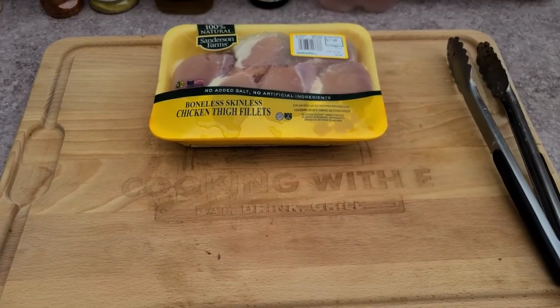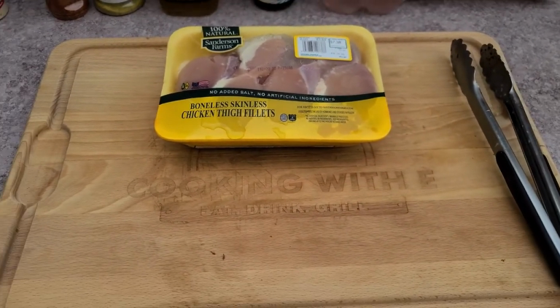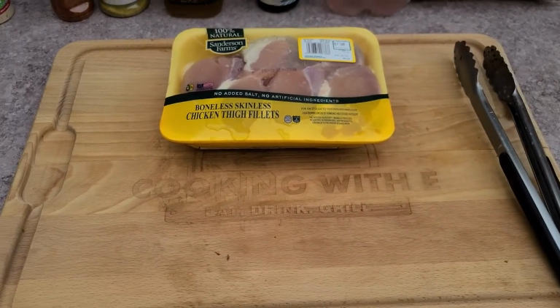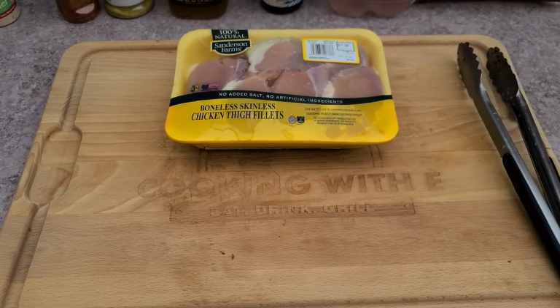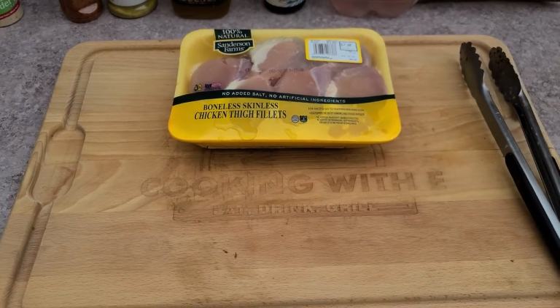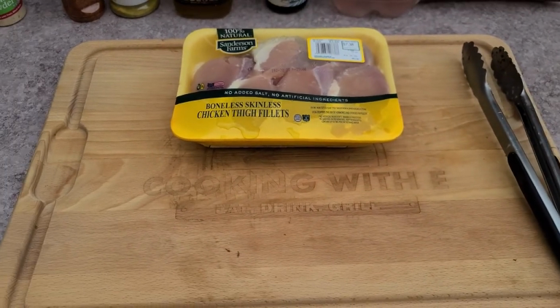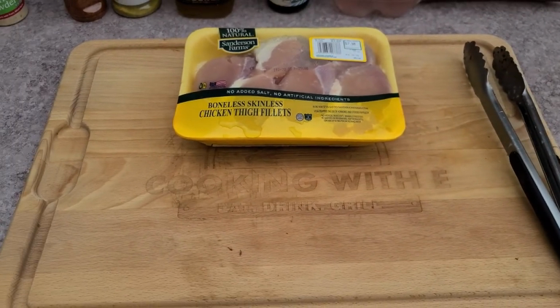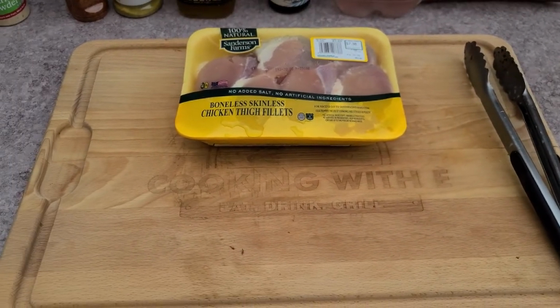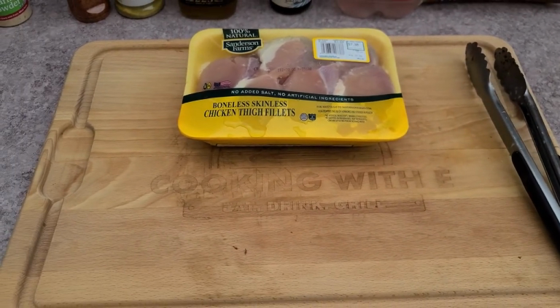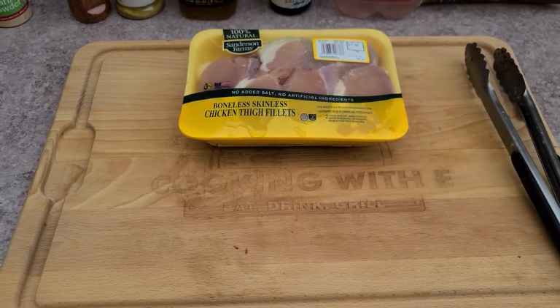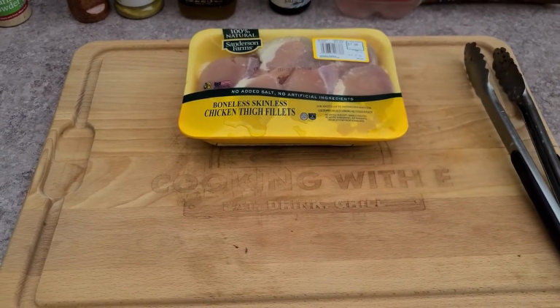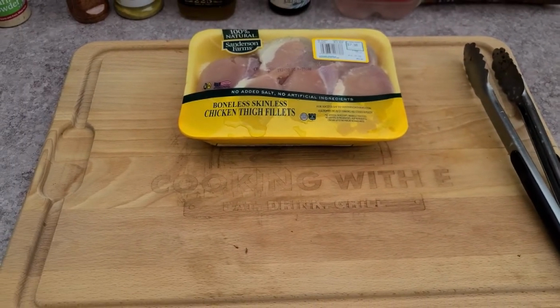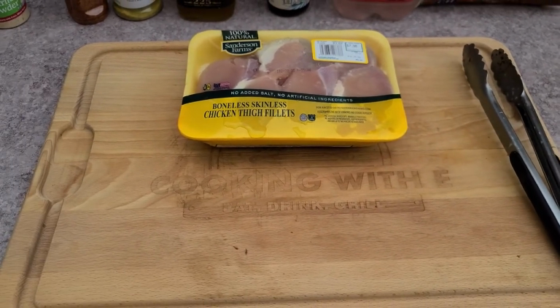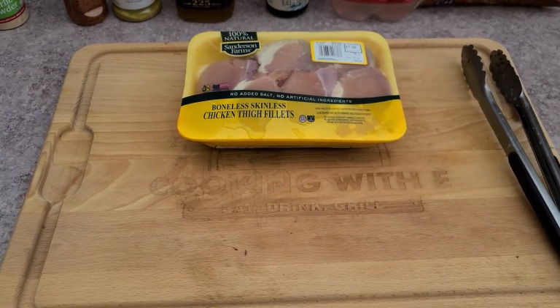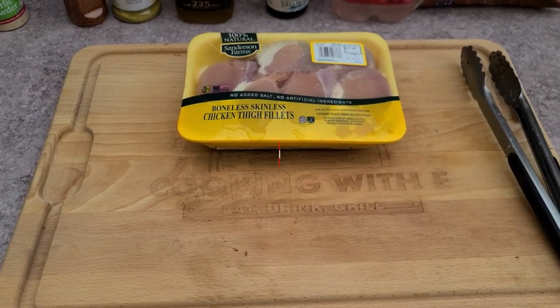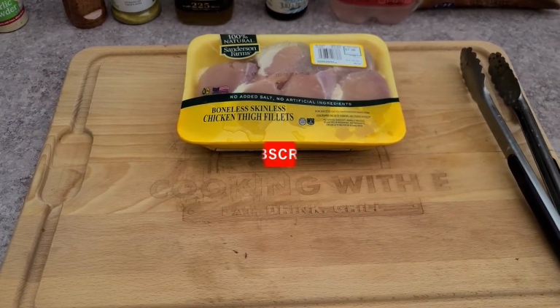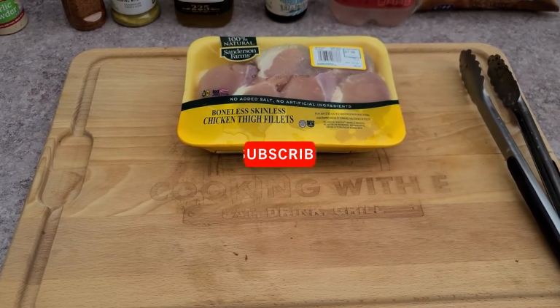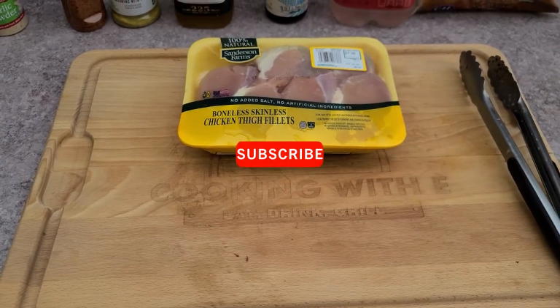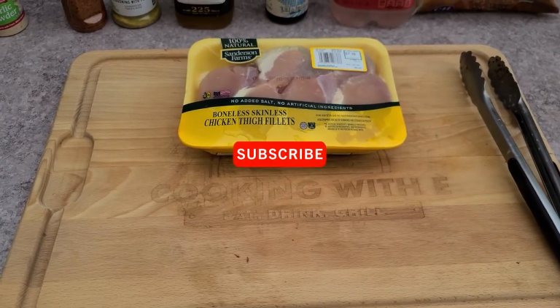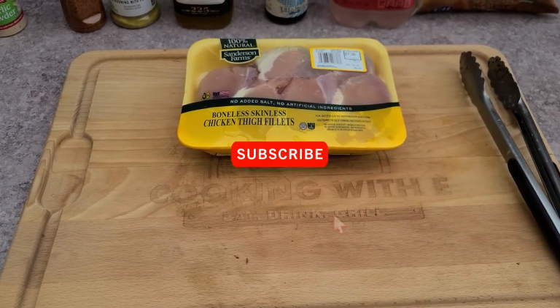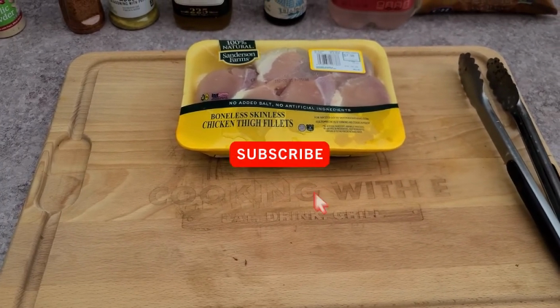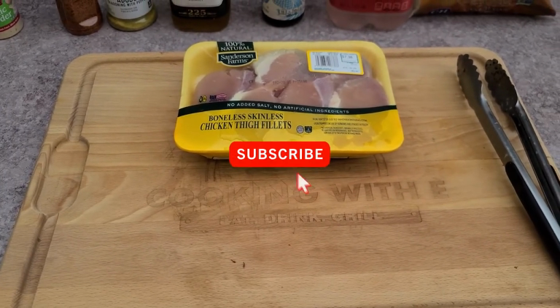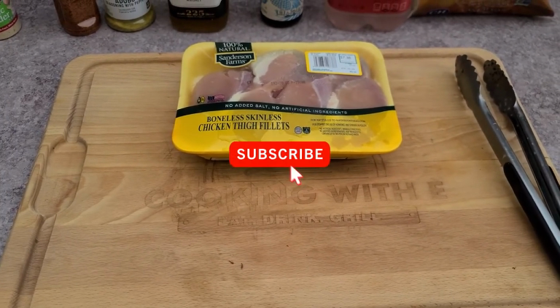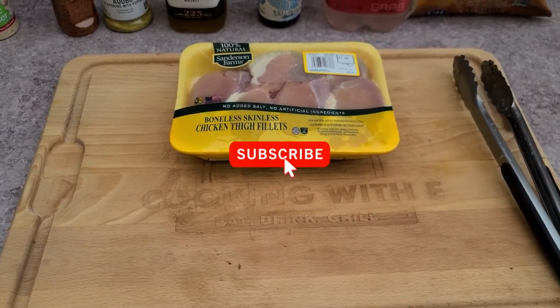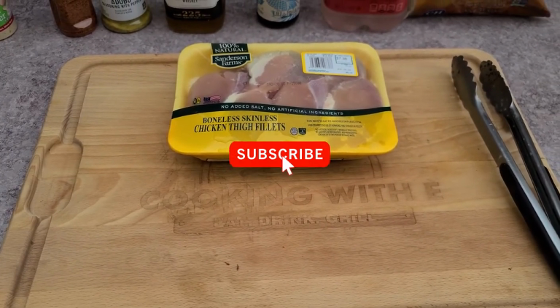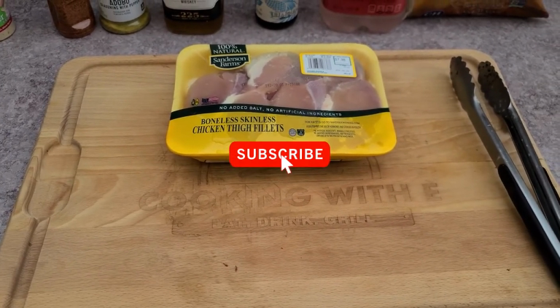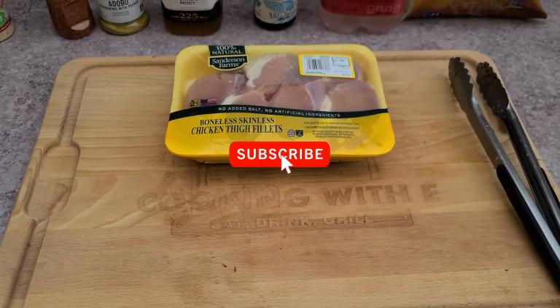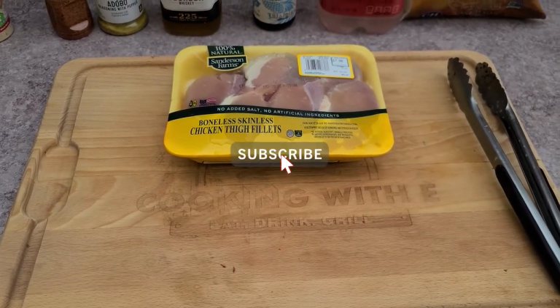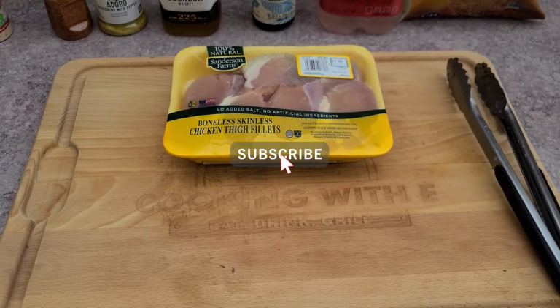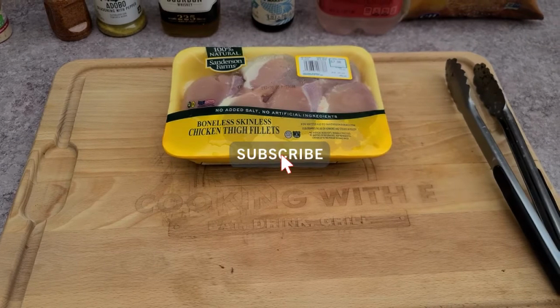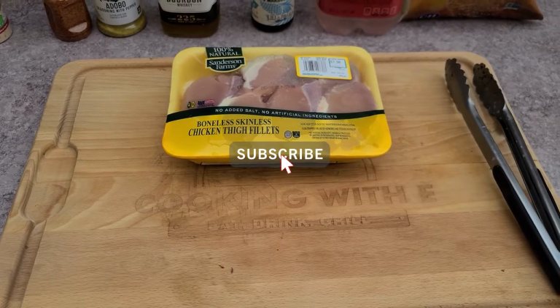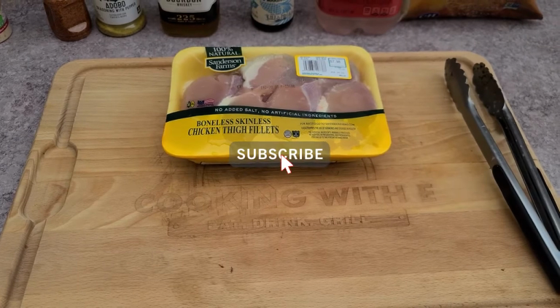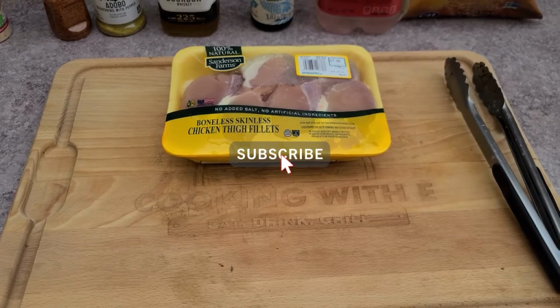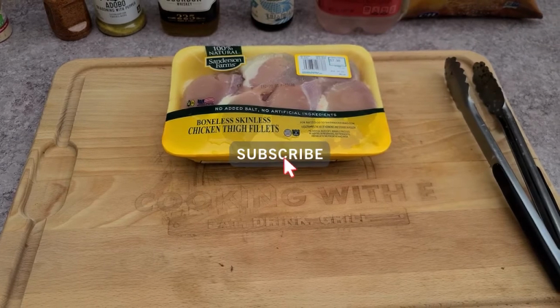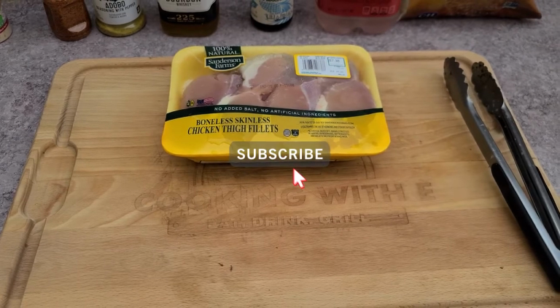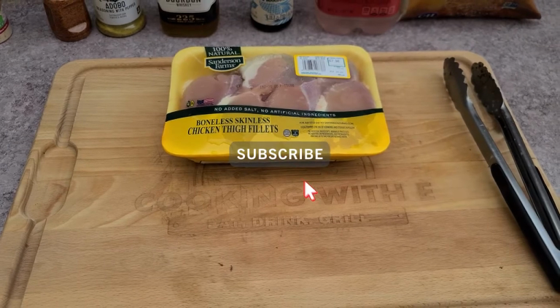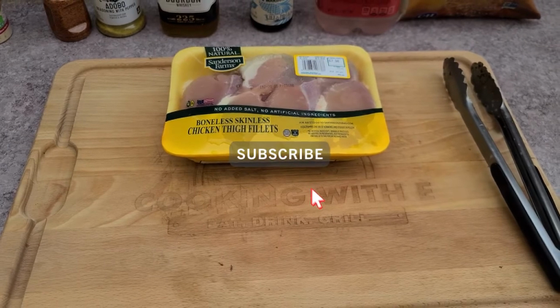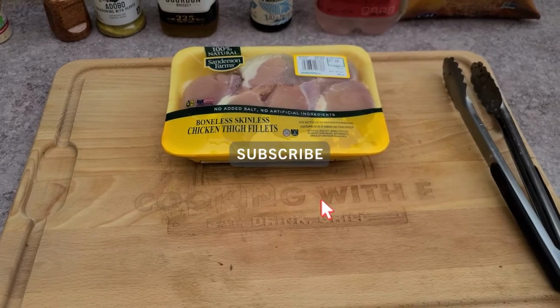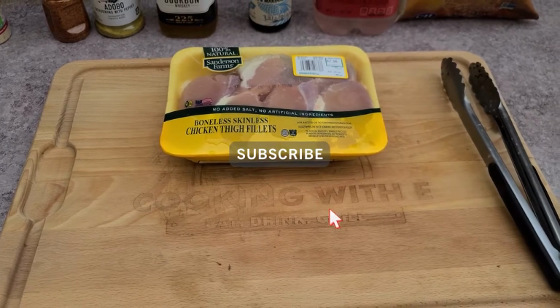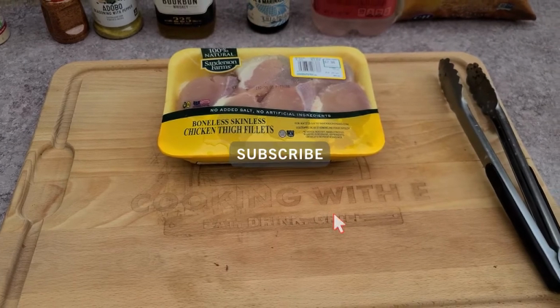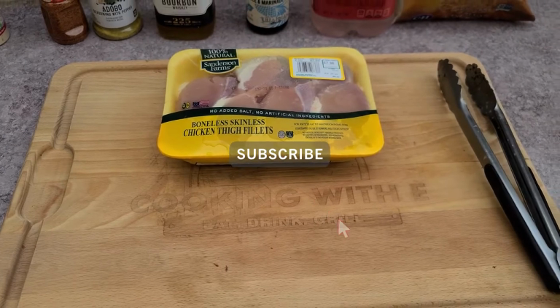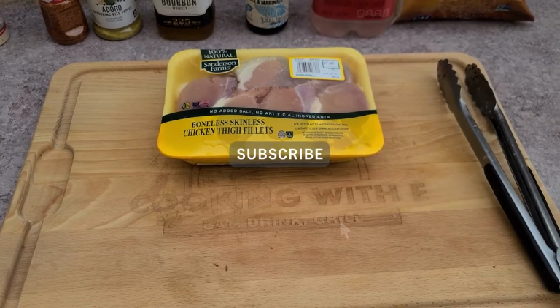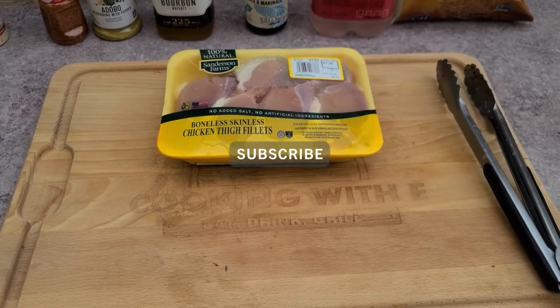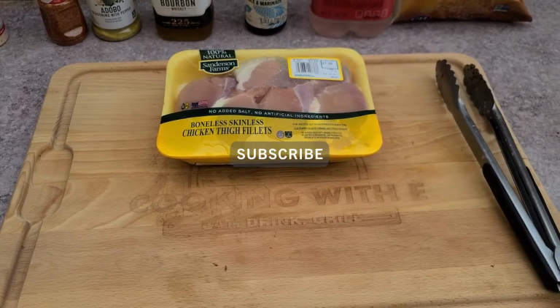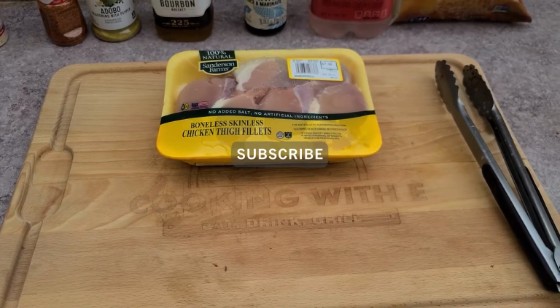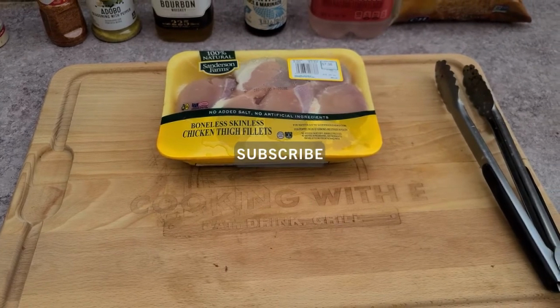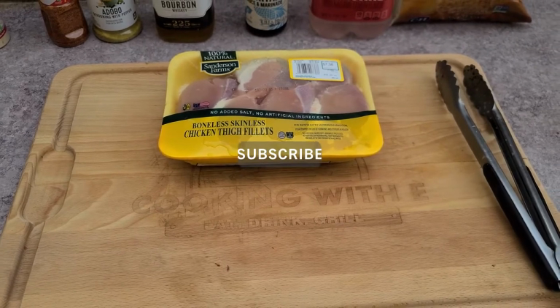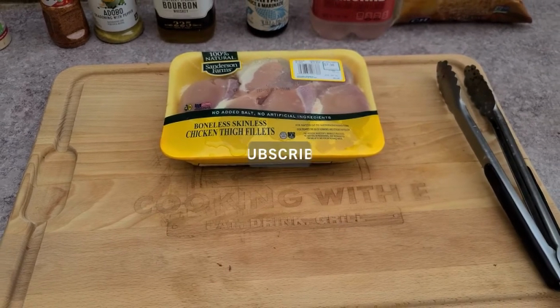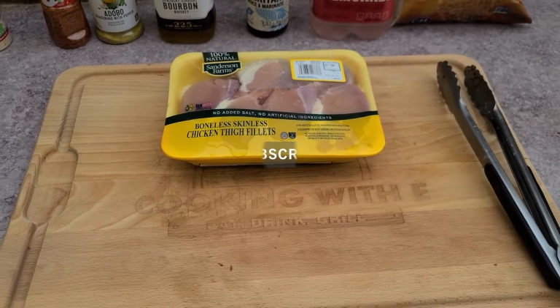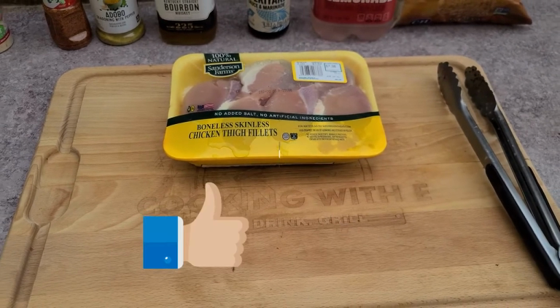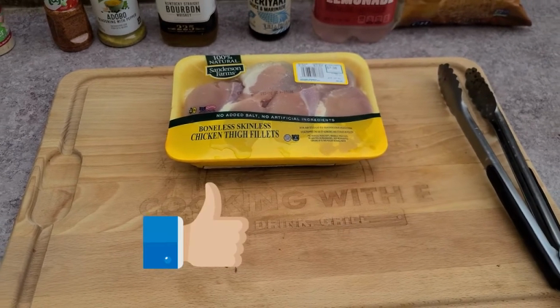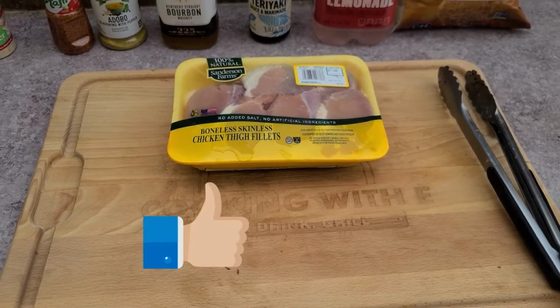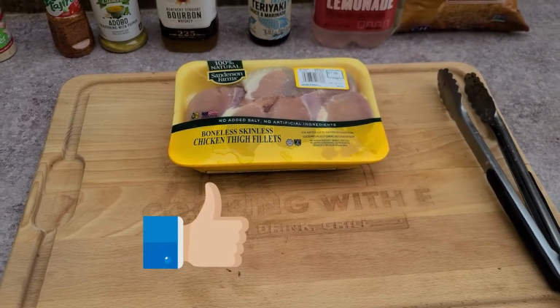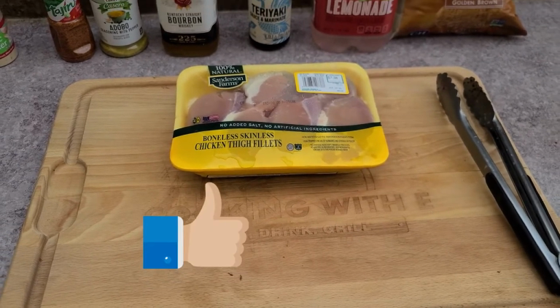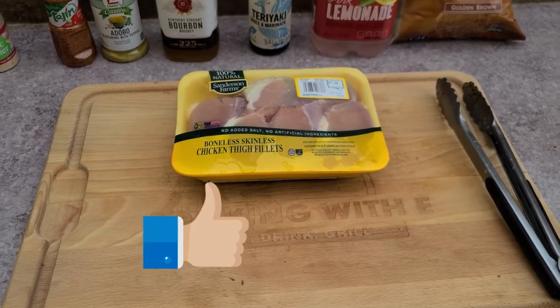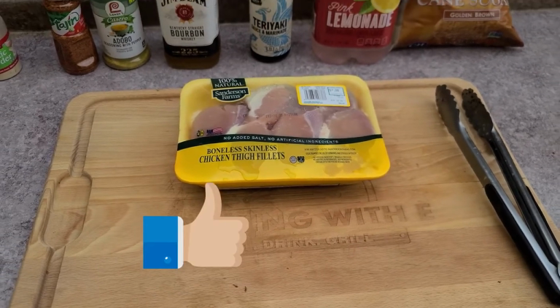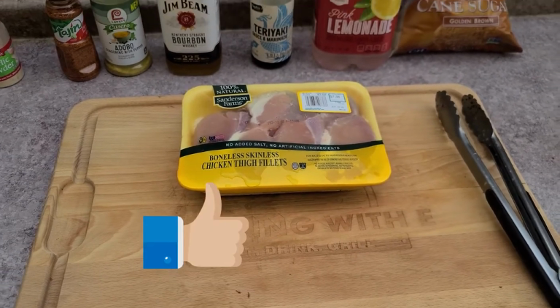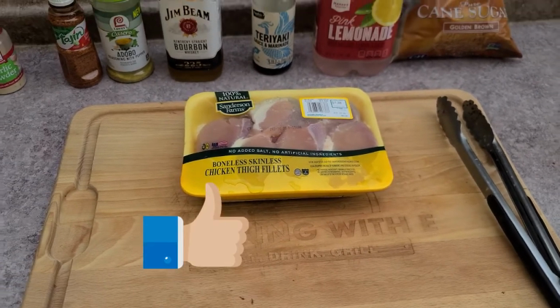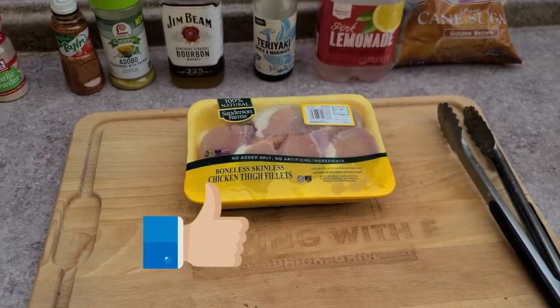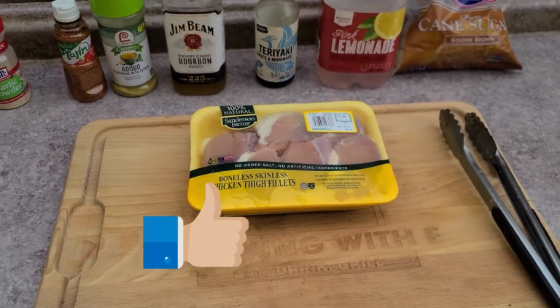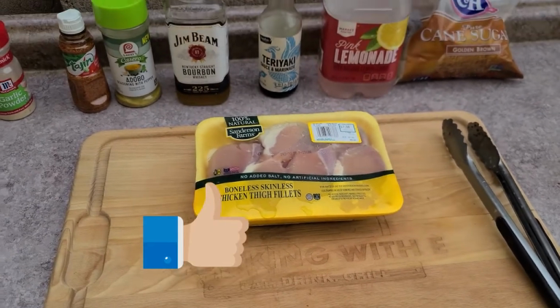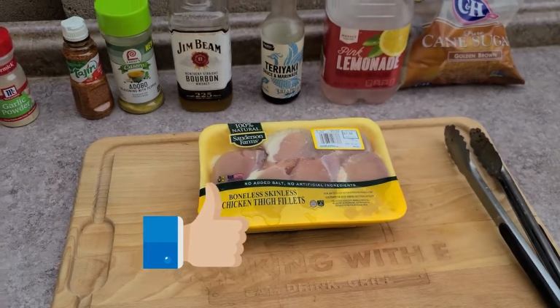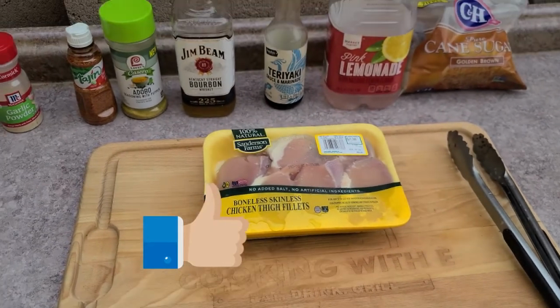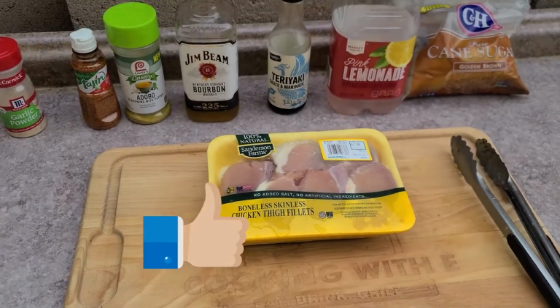Go ahead and sidekick that subscribe button, hit the little bell, and crack the like button if you would while you're watching this.